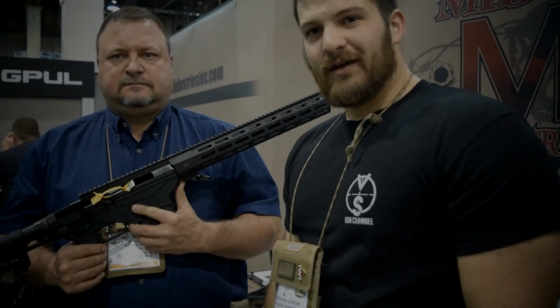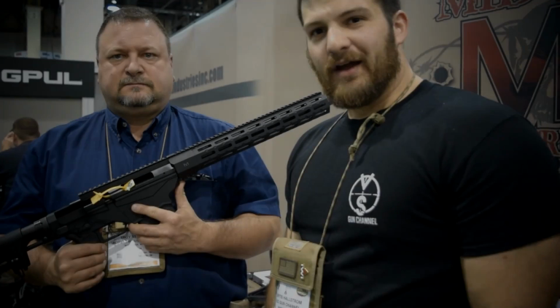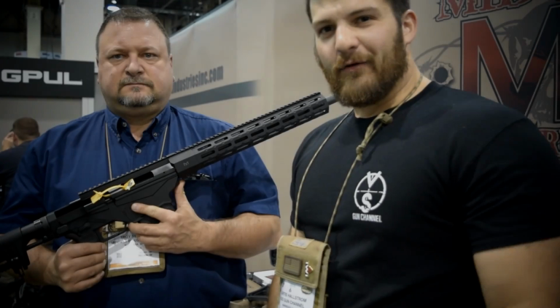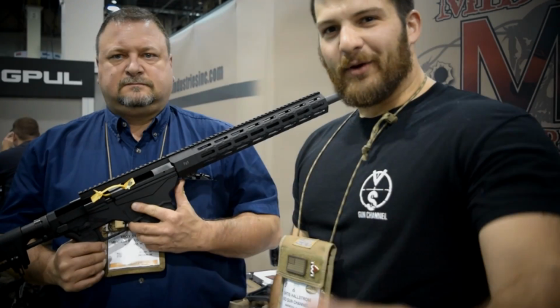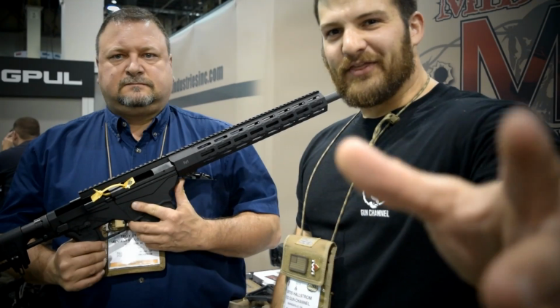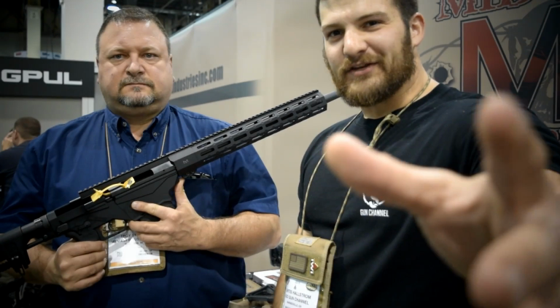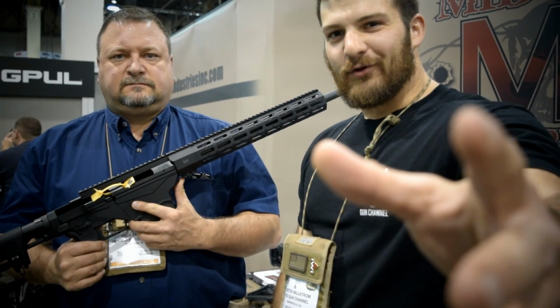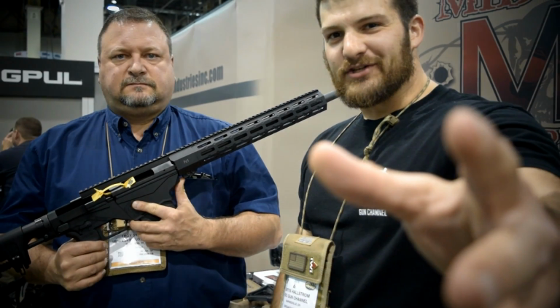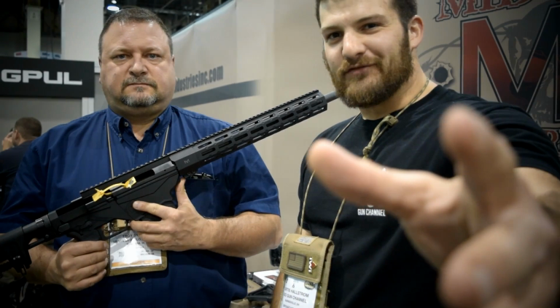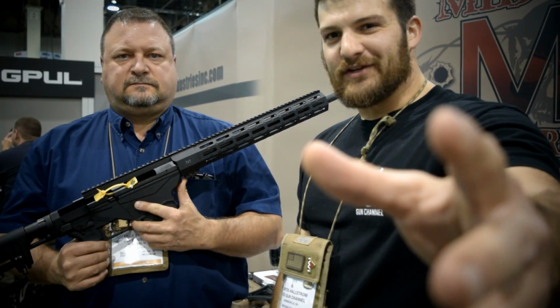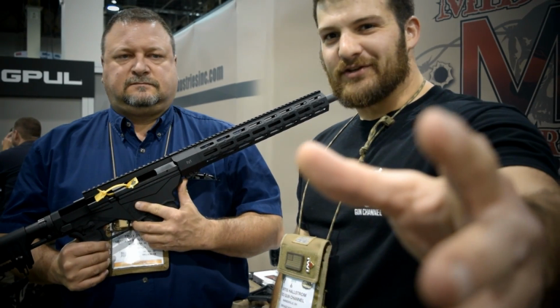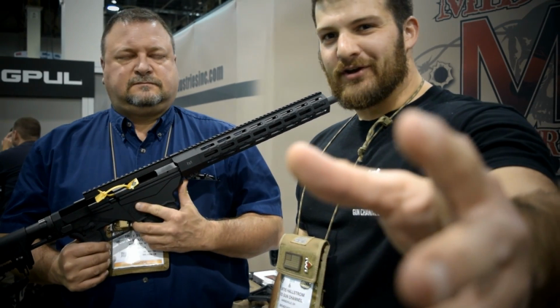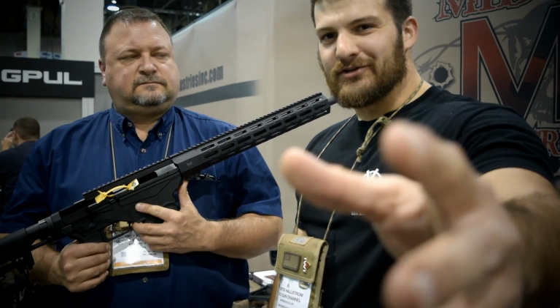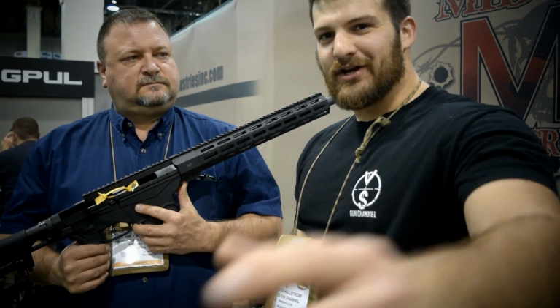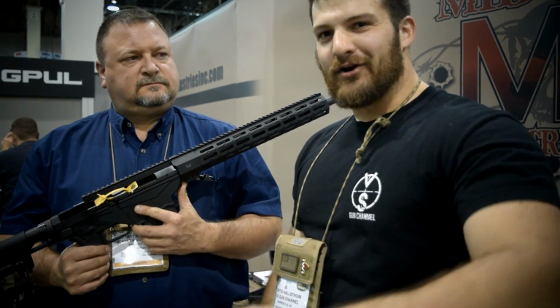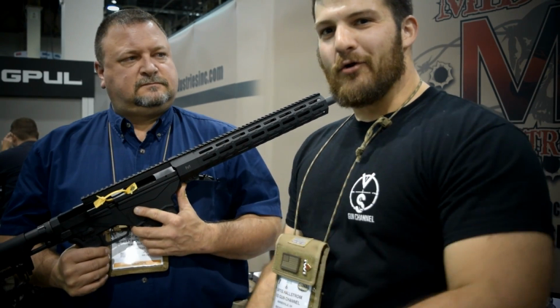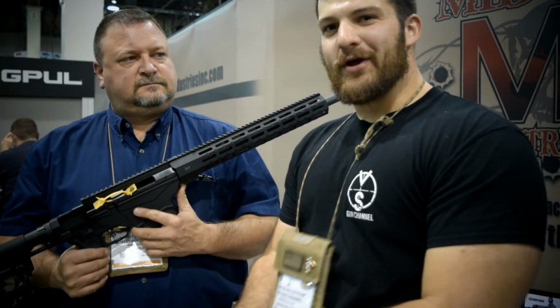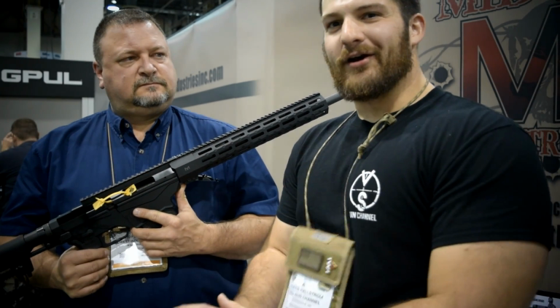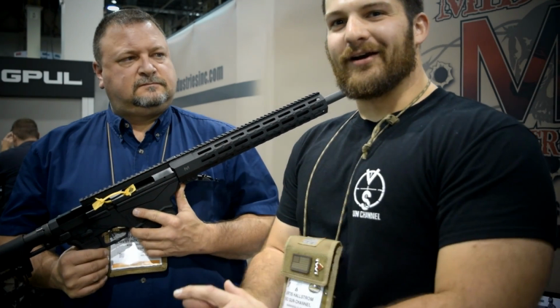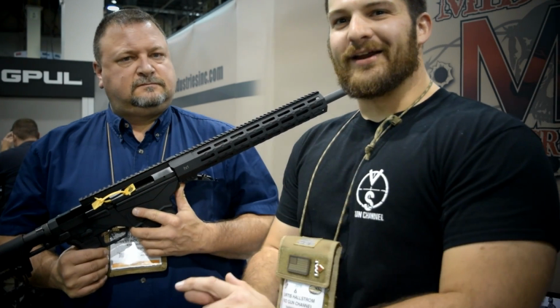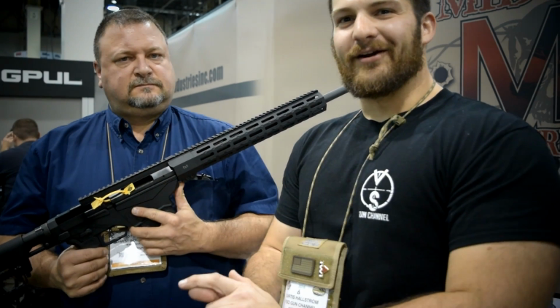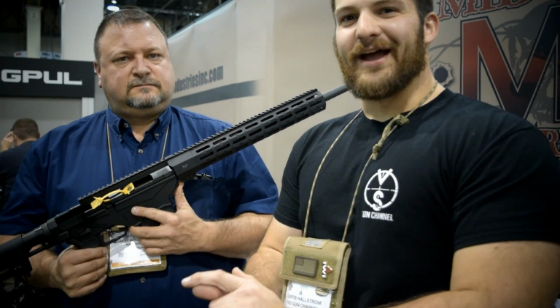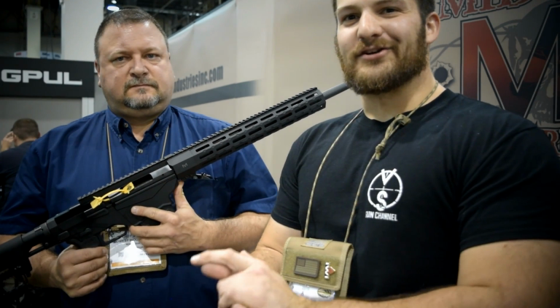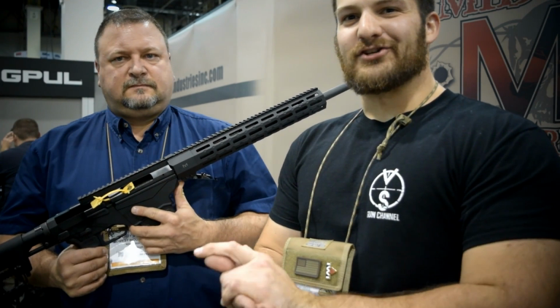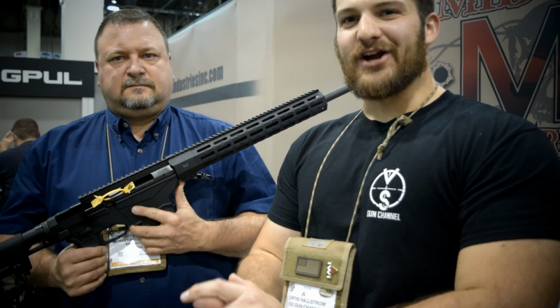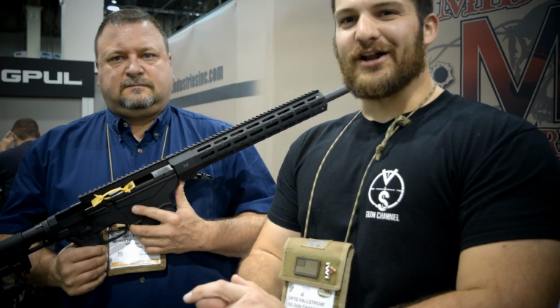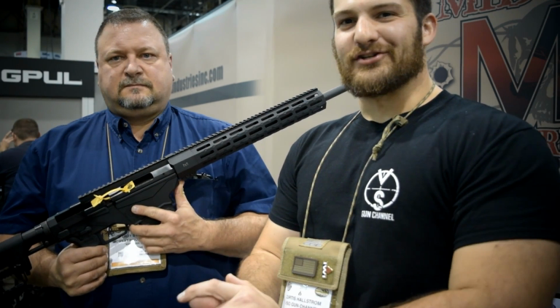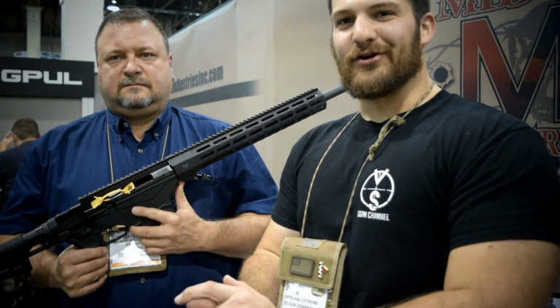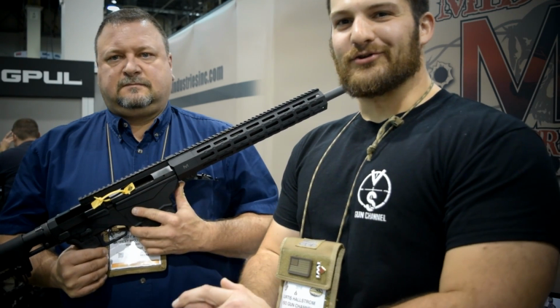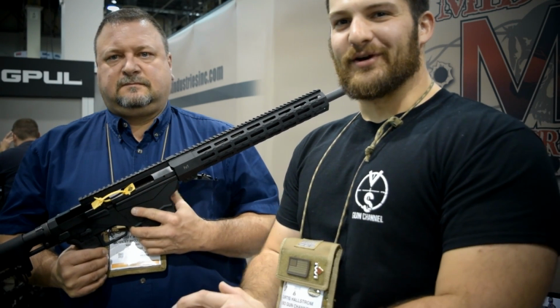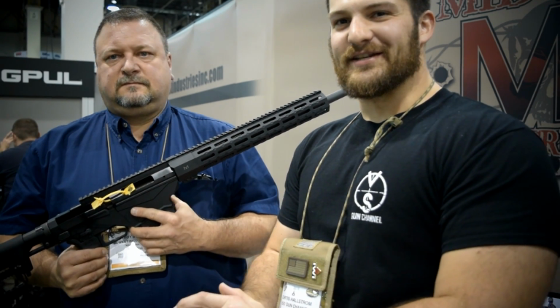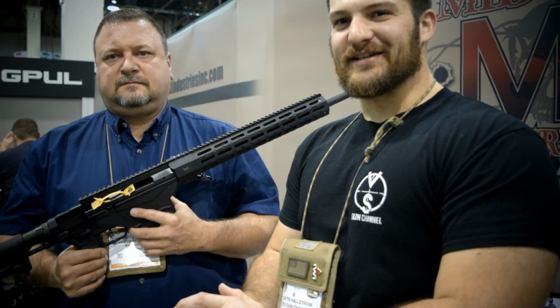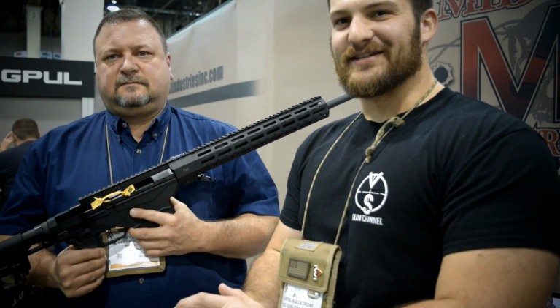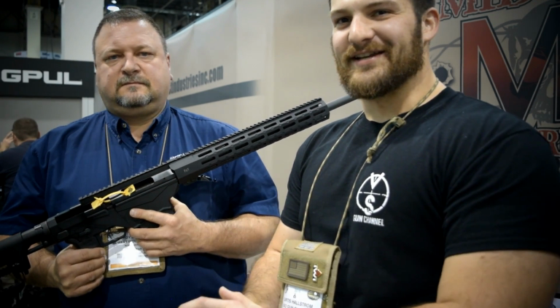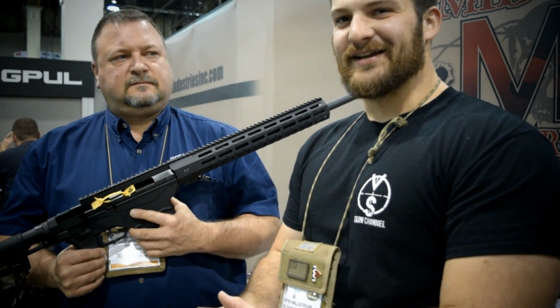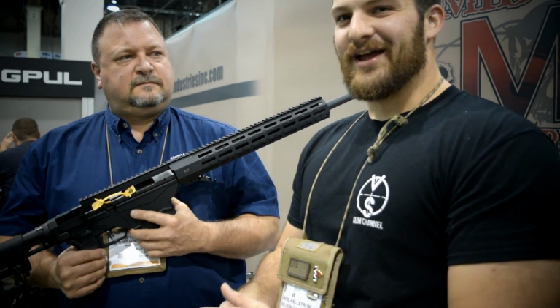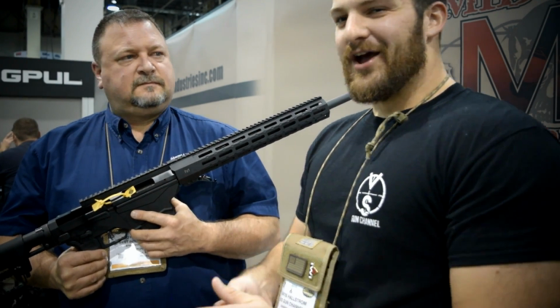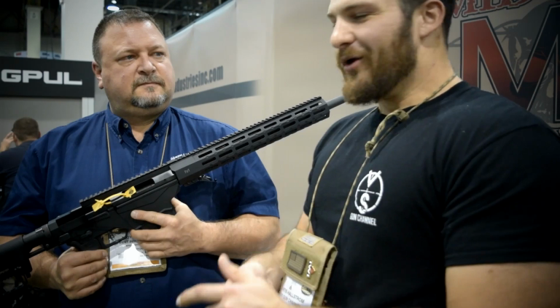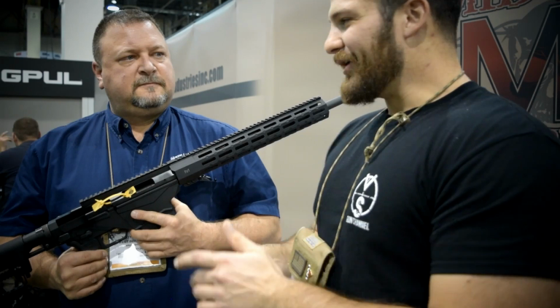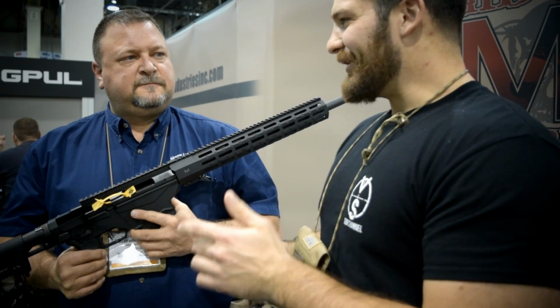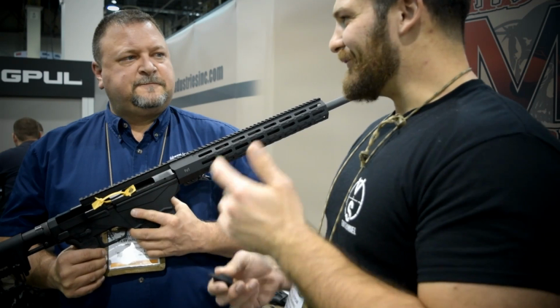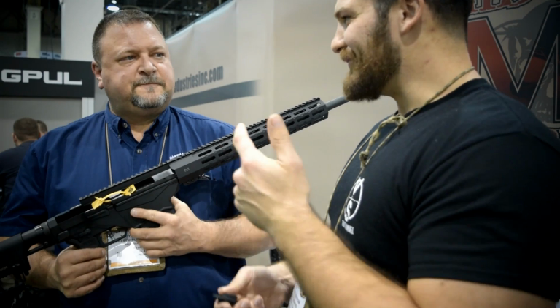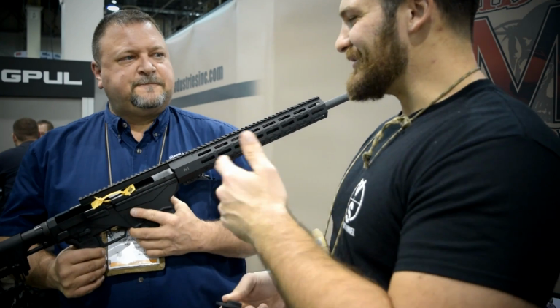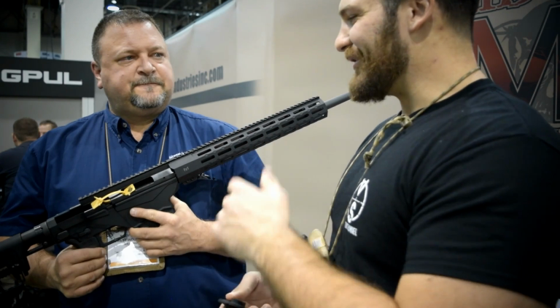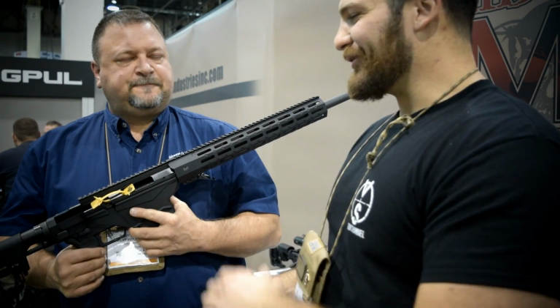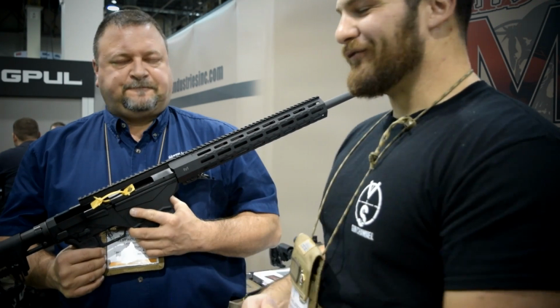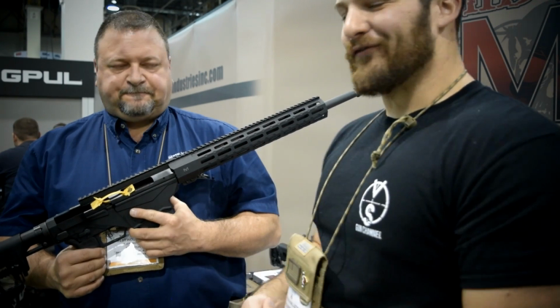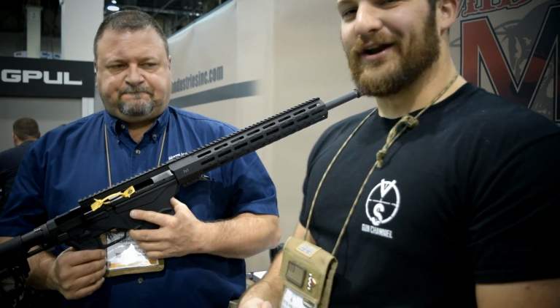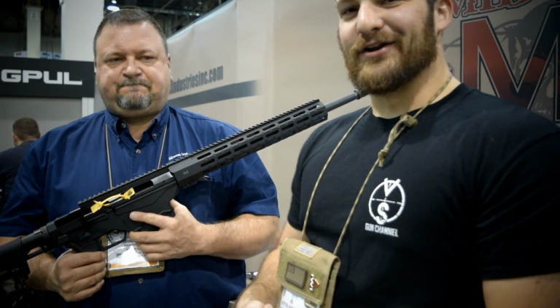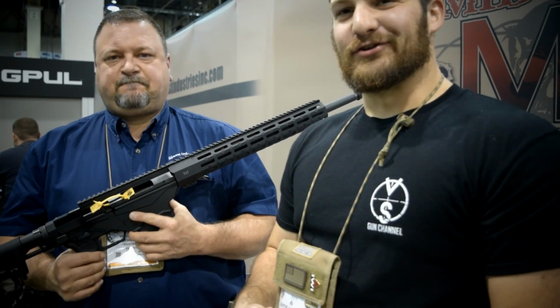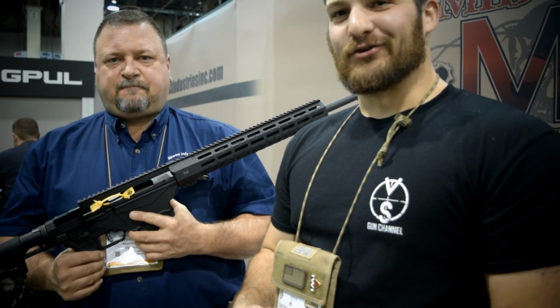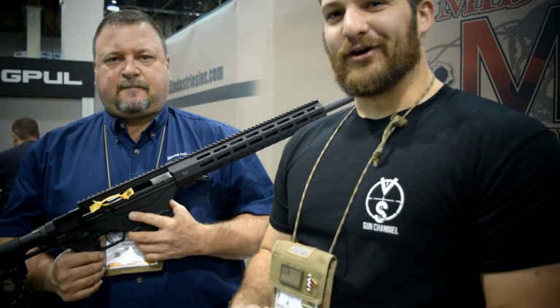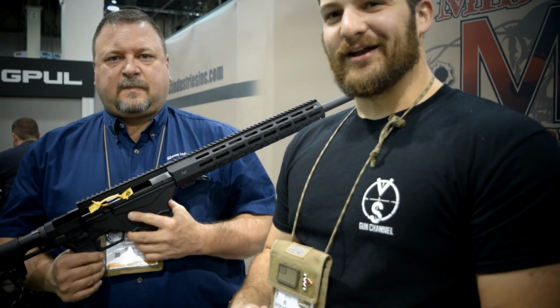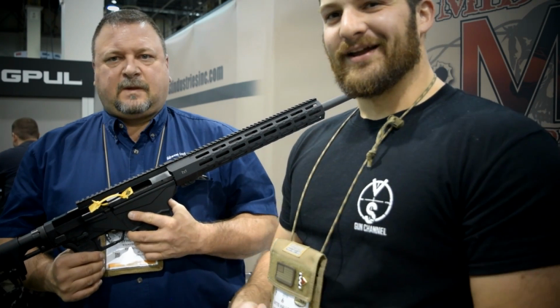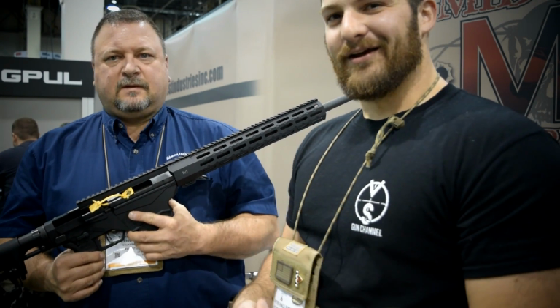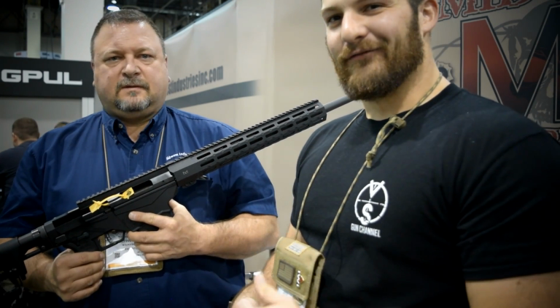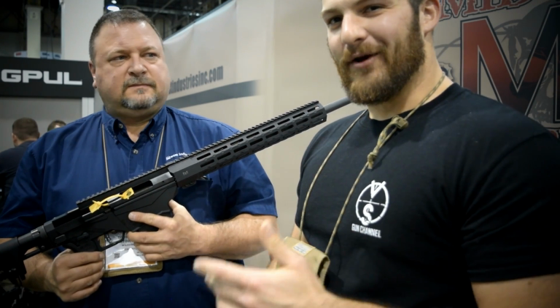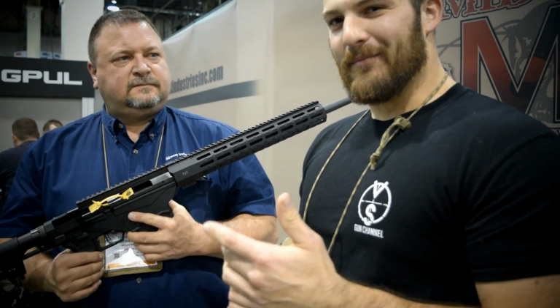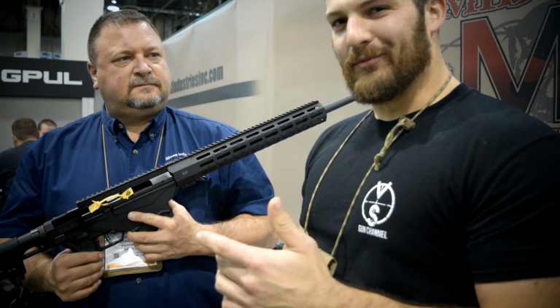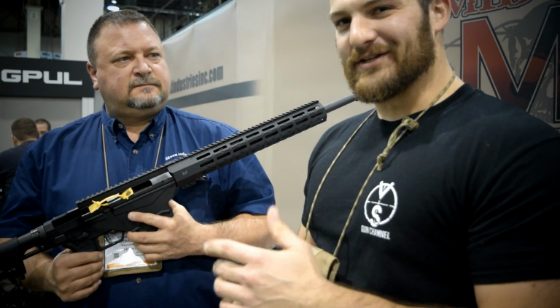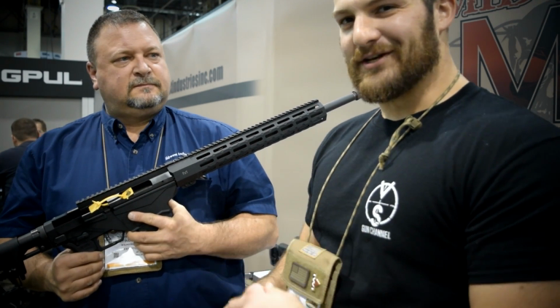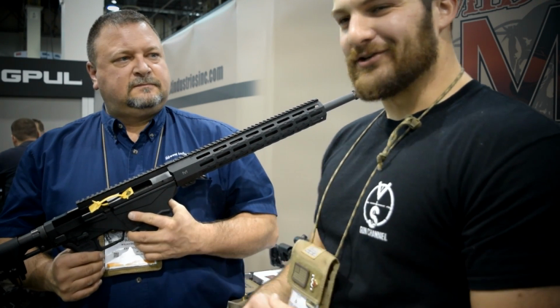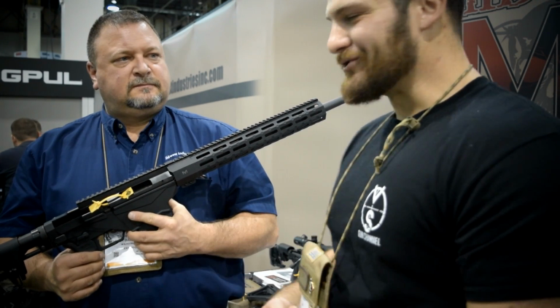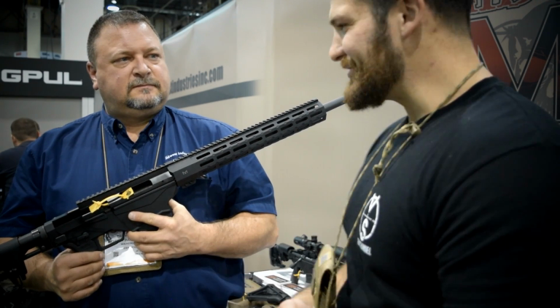Hey everybody, thanks for watching the VSO Gun Channel. We are here at SHOT Show 2016, visiting our good friend Troy from Midwest Industries.